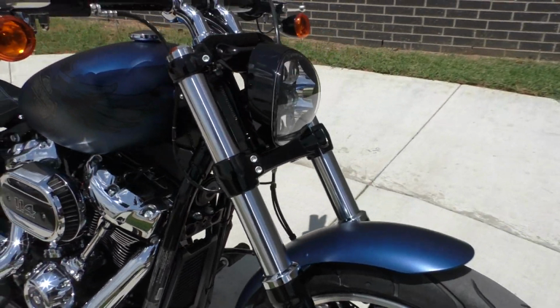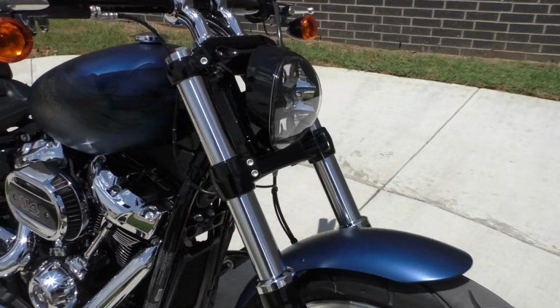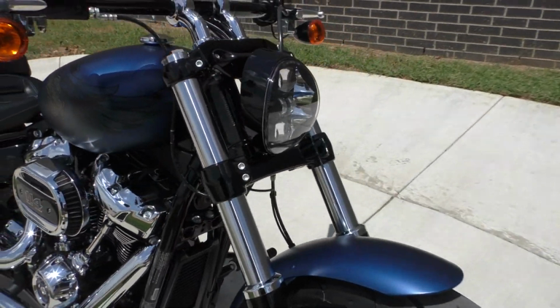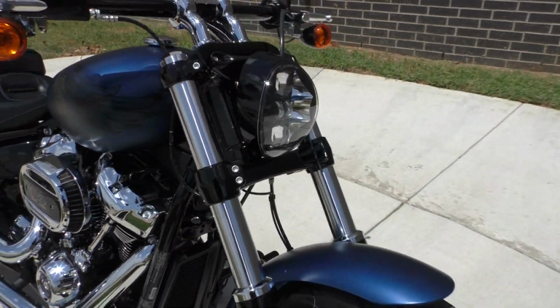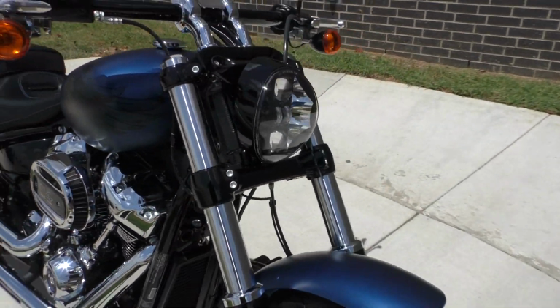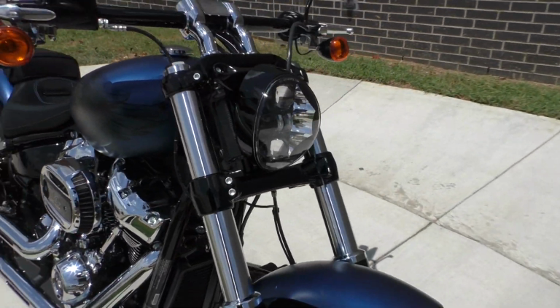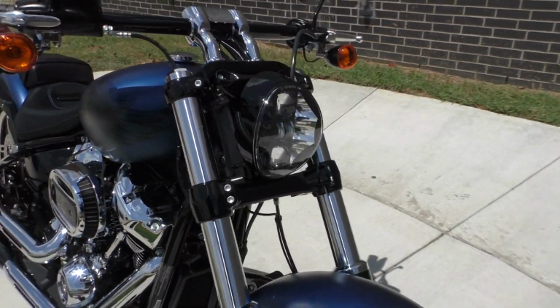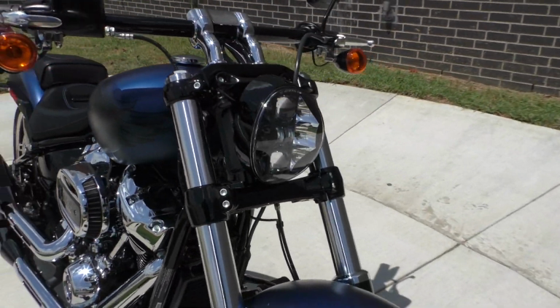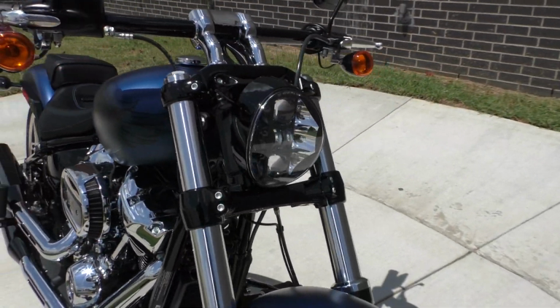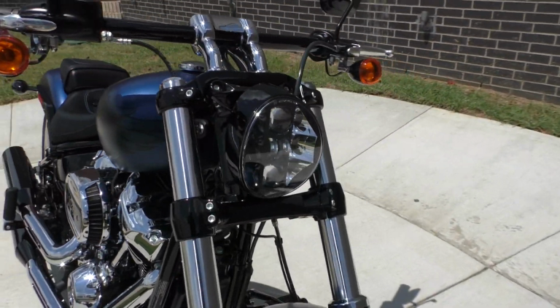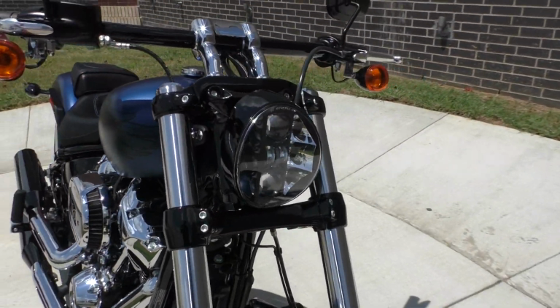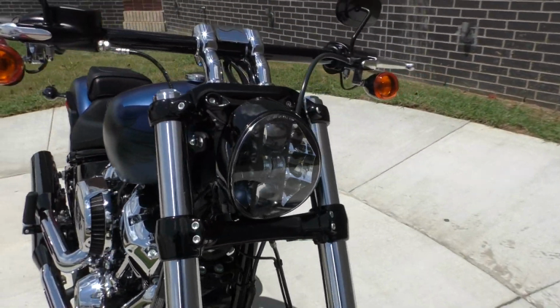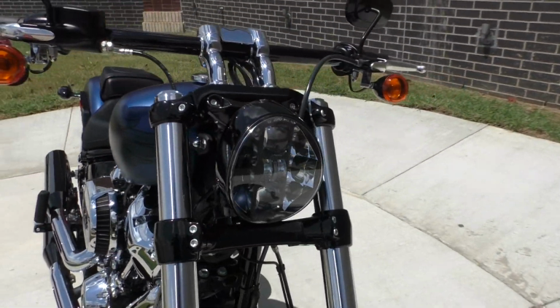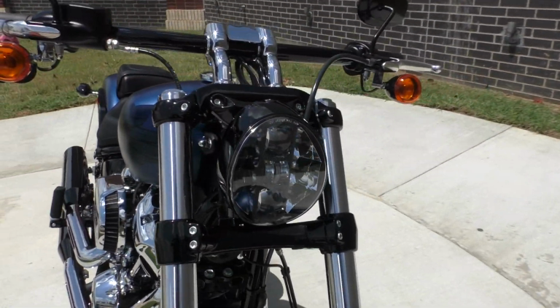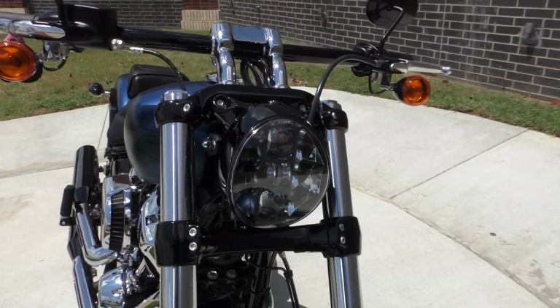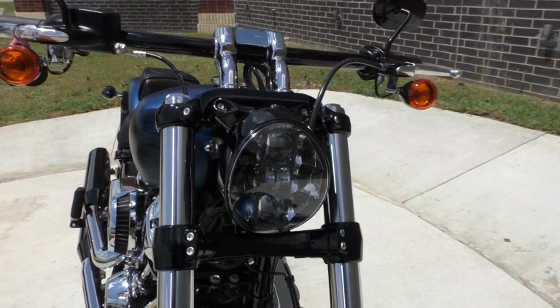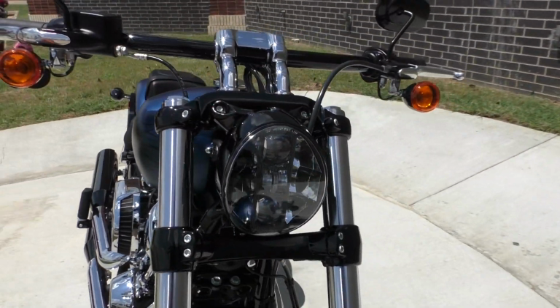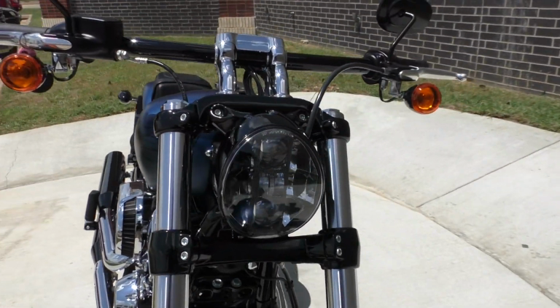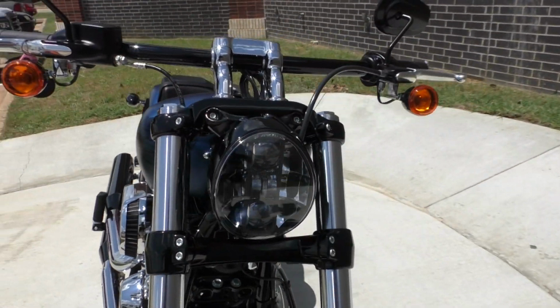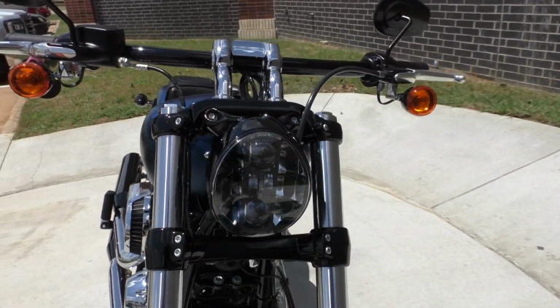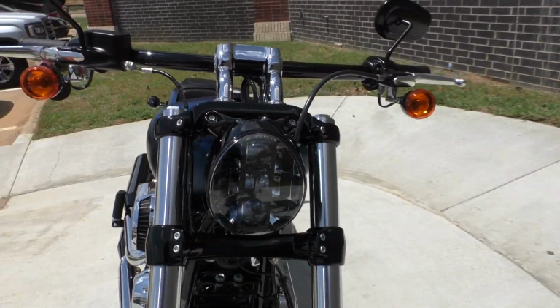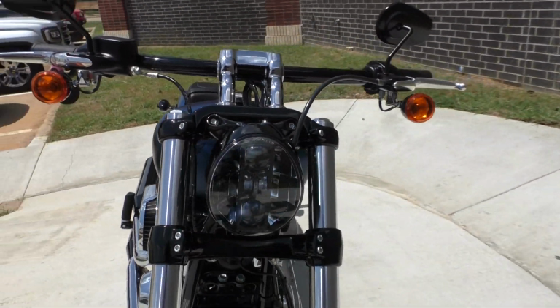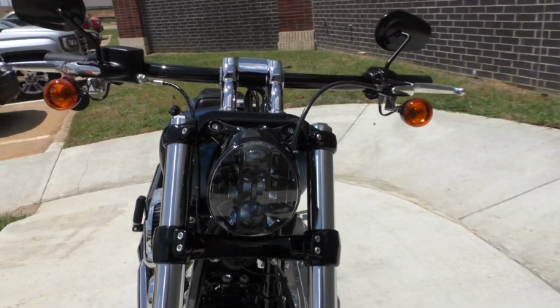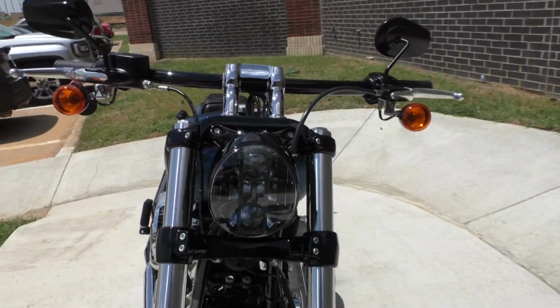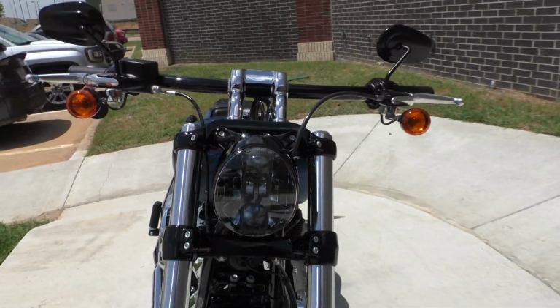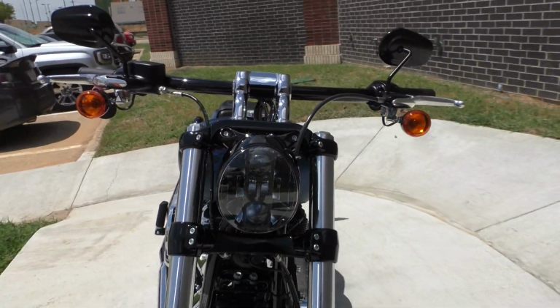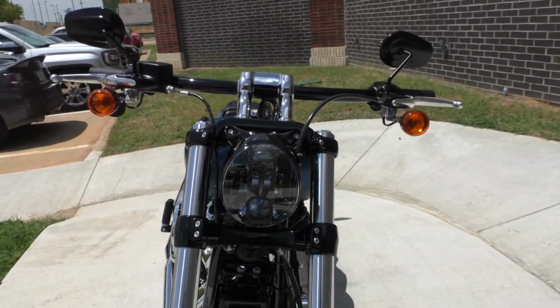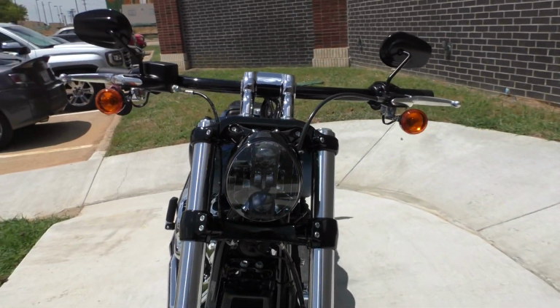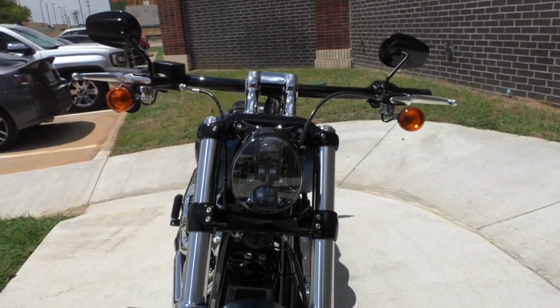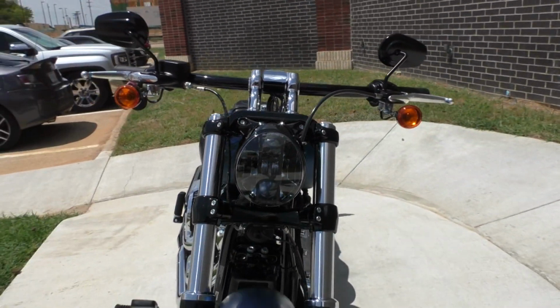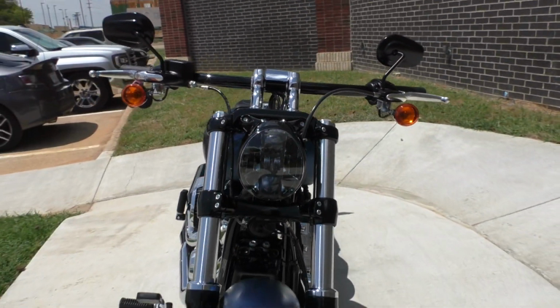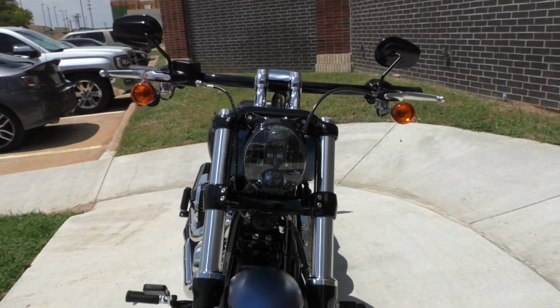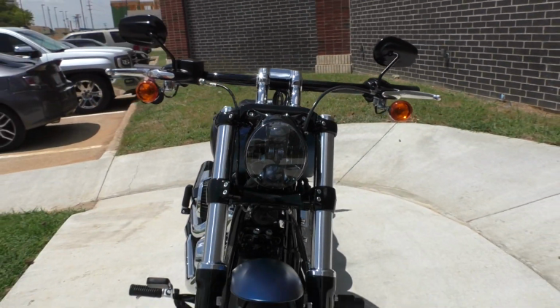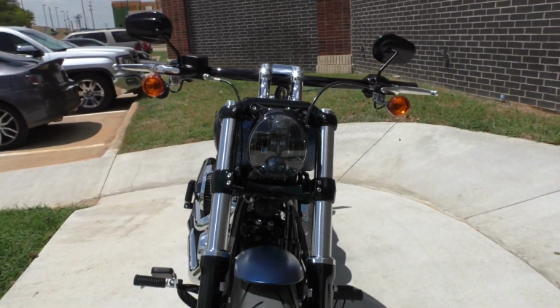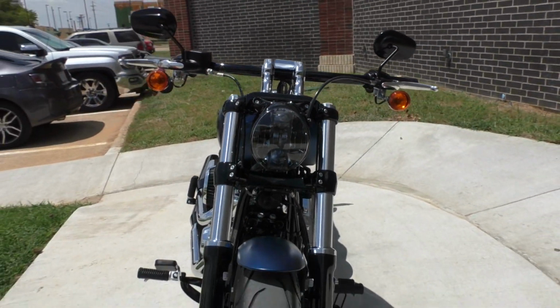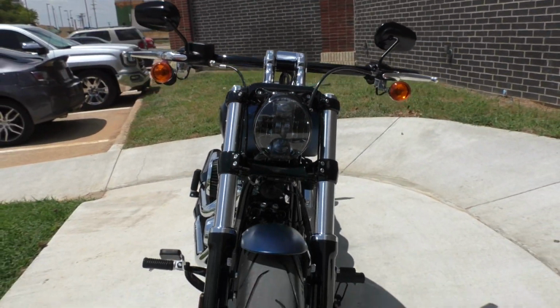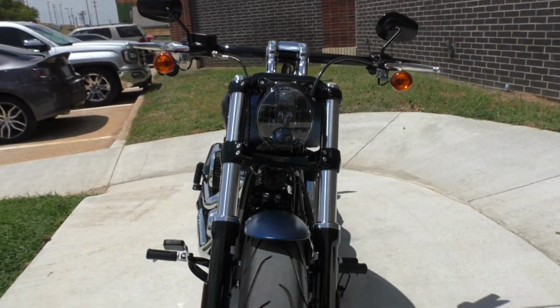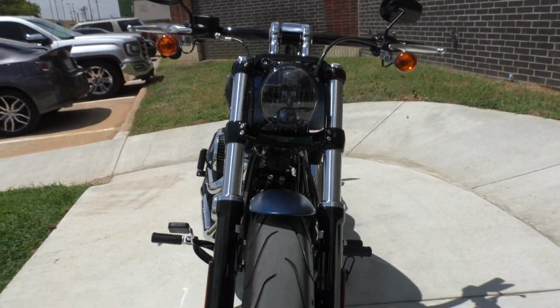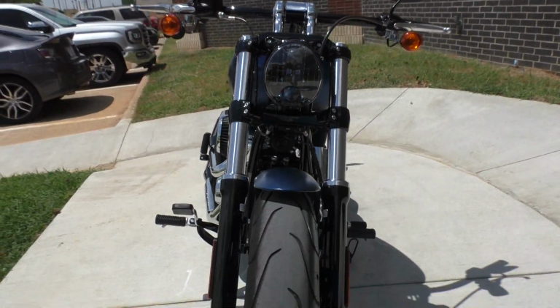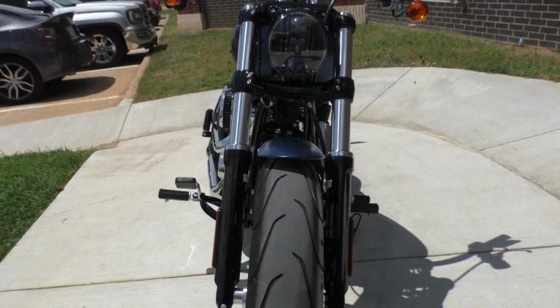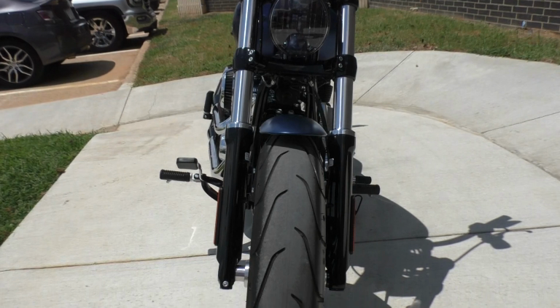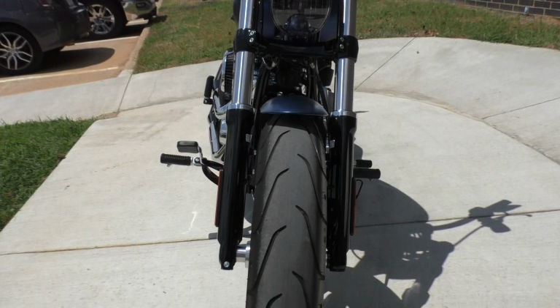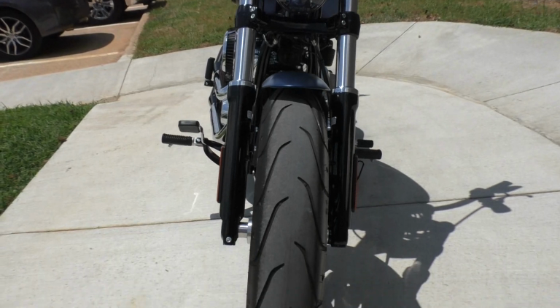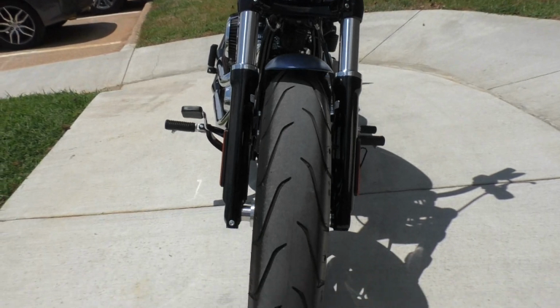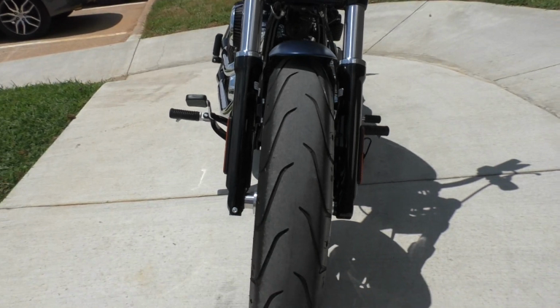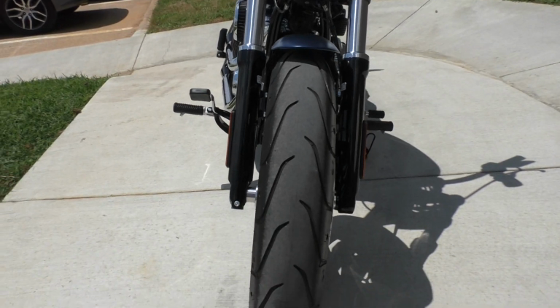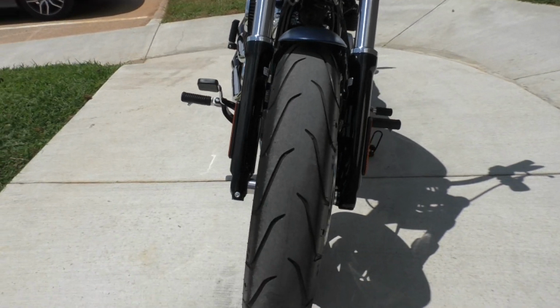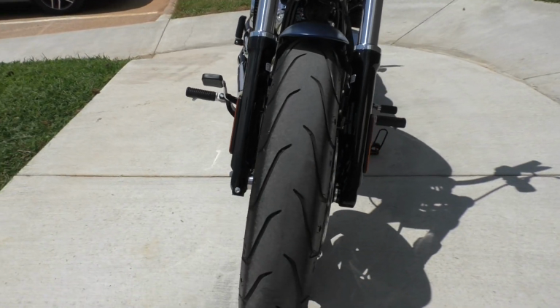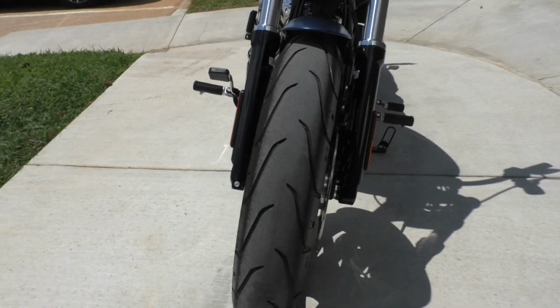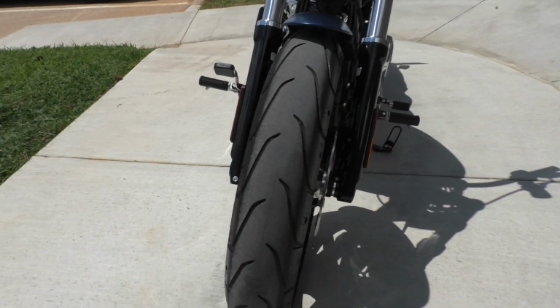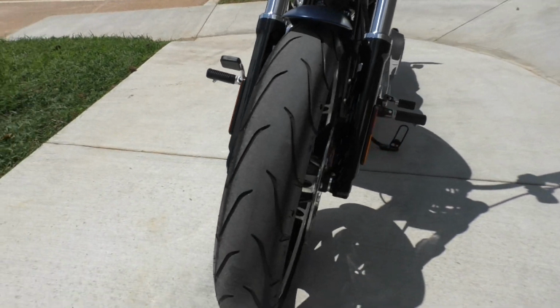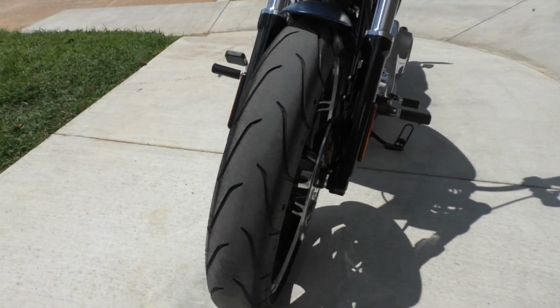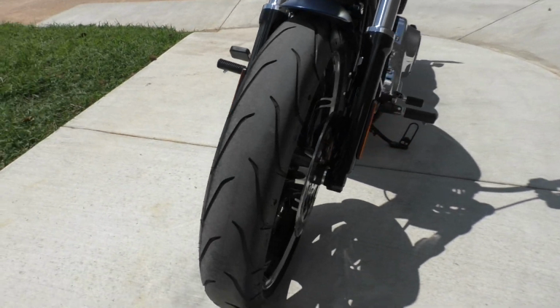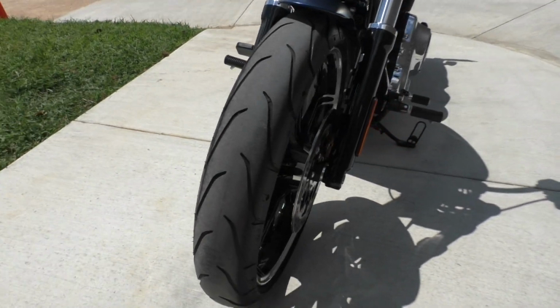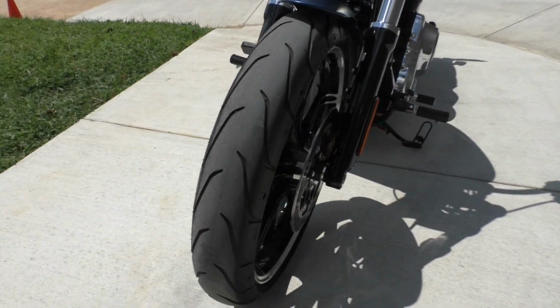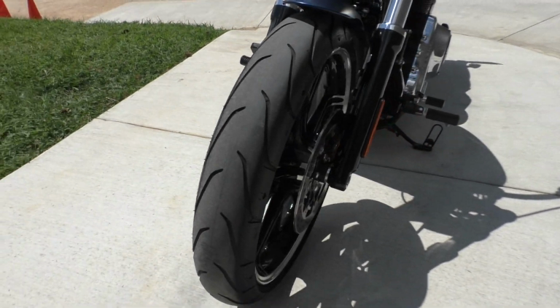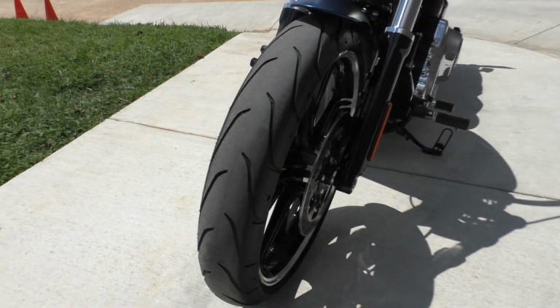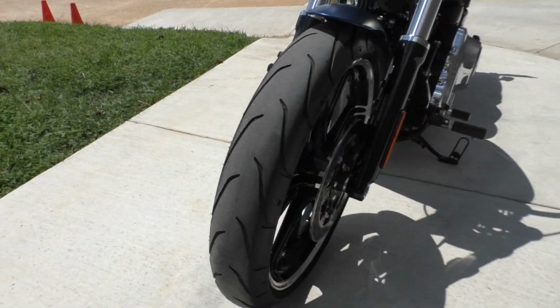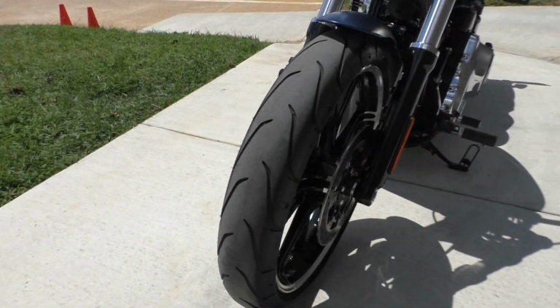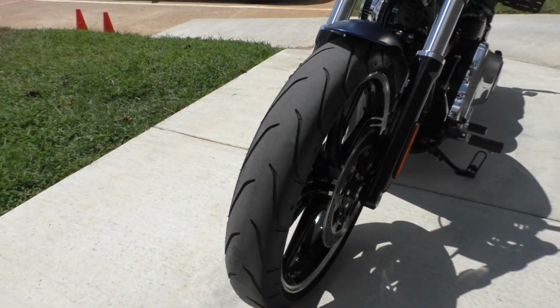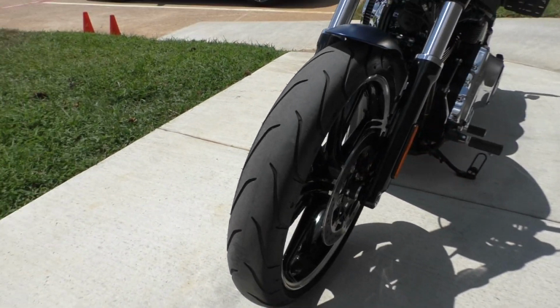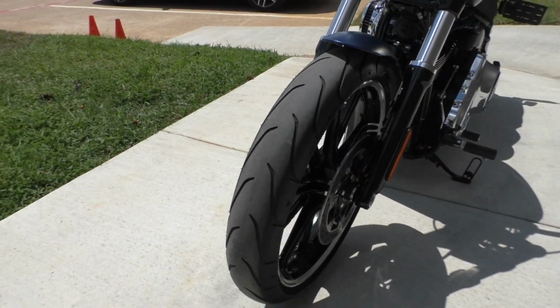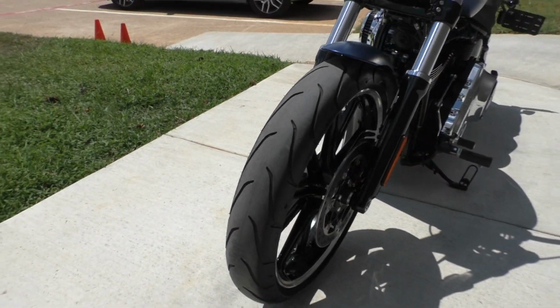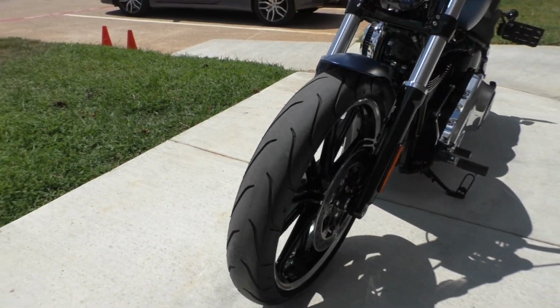It's got the new style headlight — the LED light — drag style handlebars, good tires, and ABS brakes.